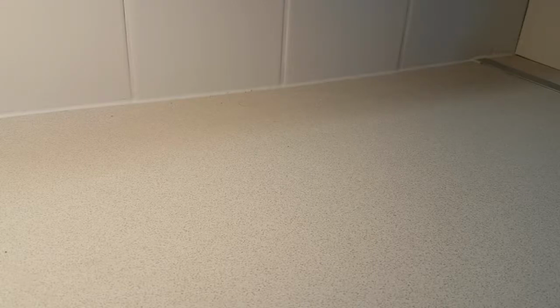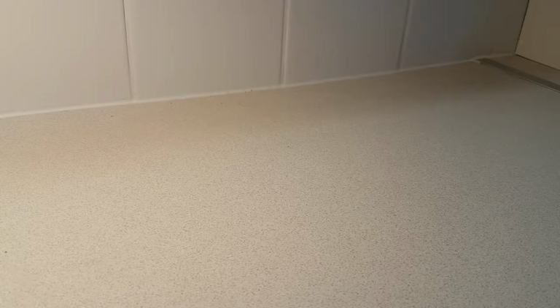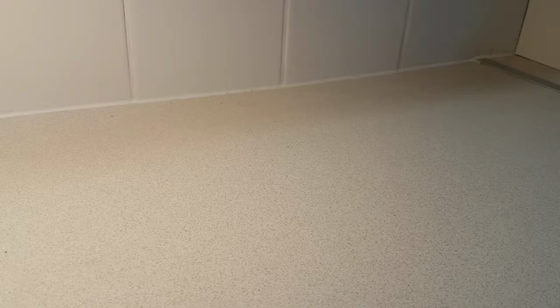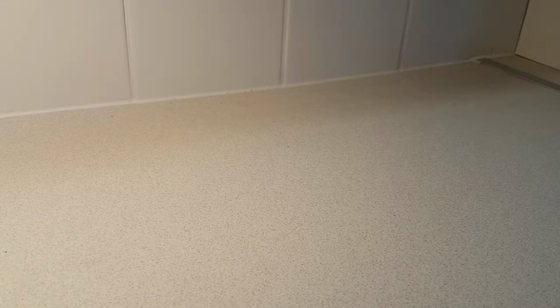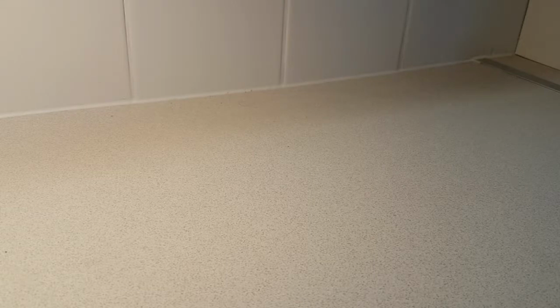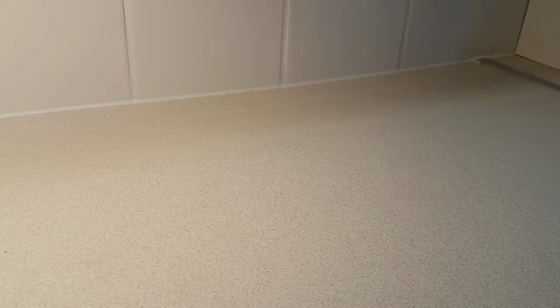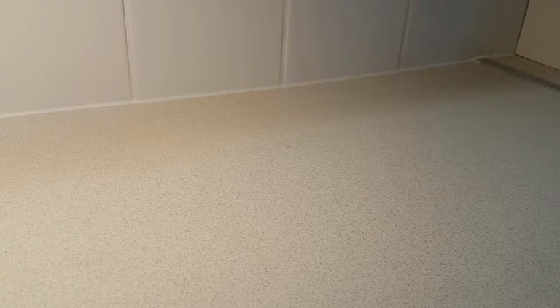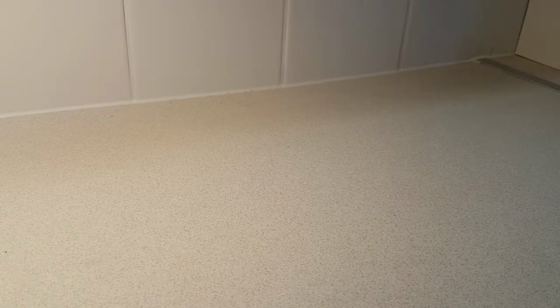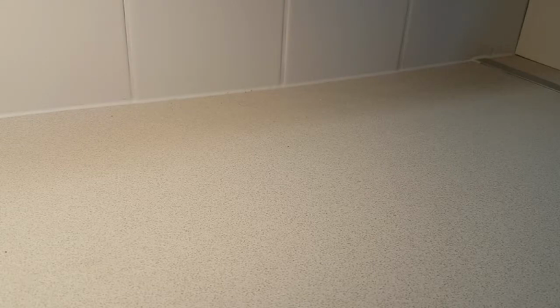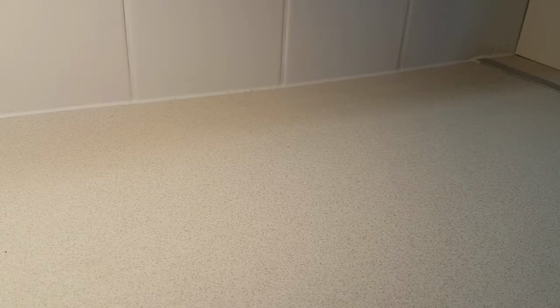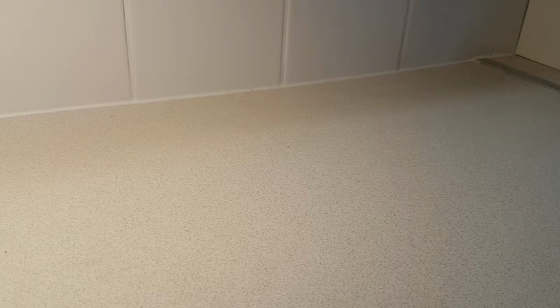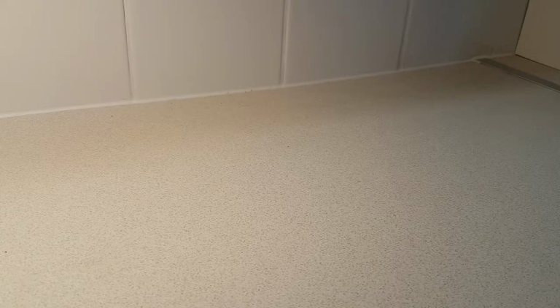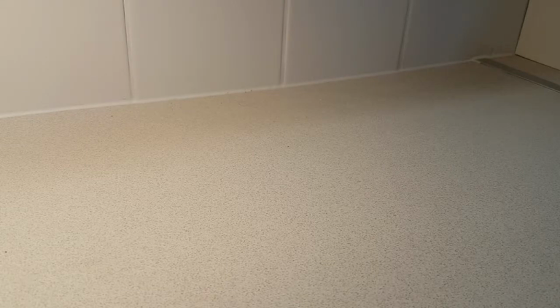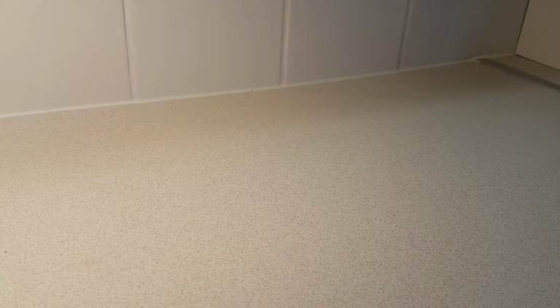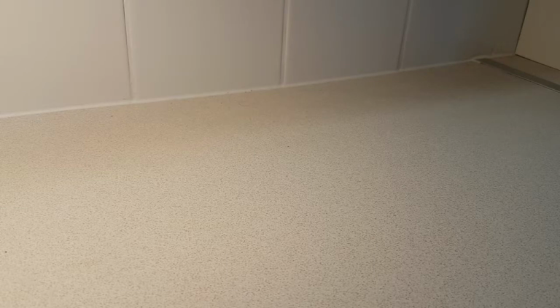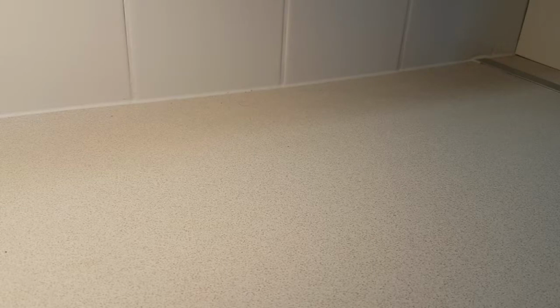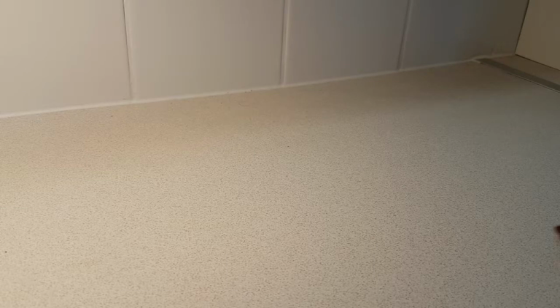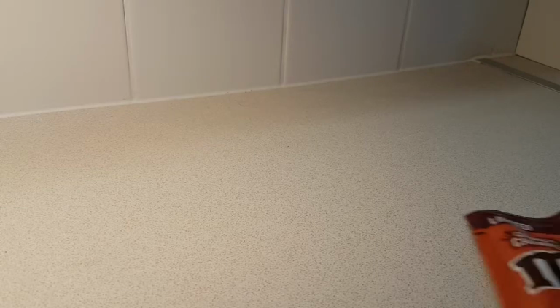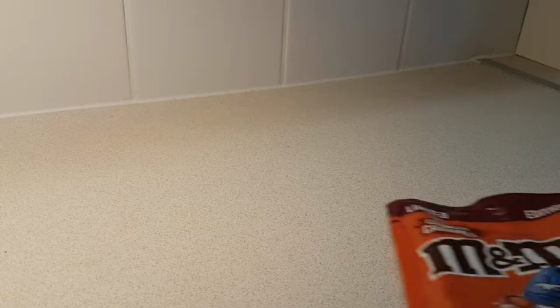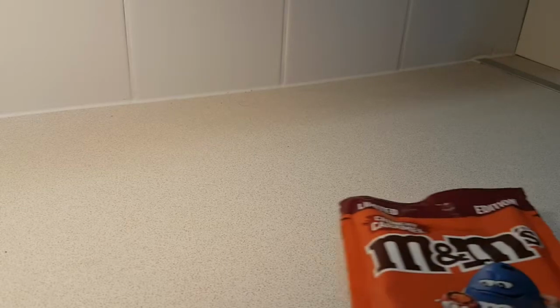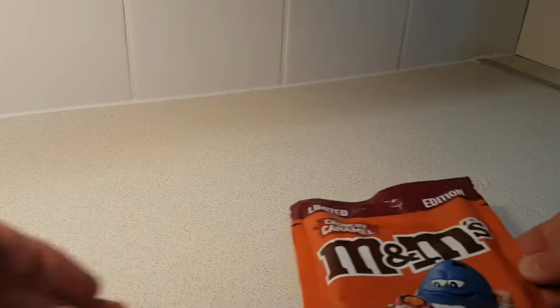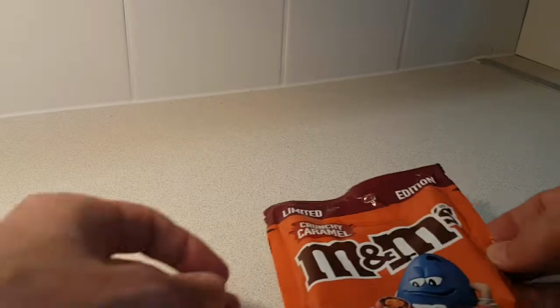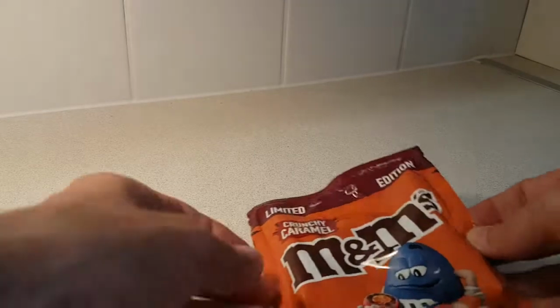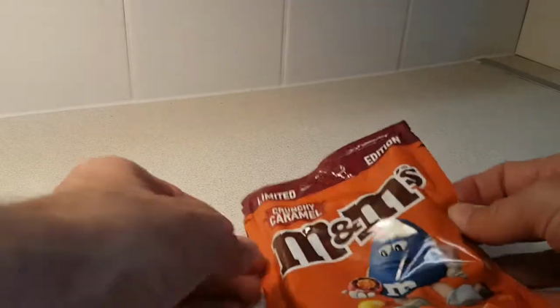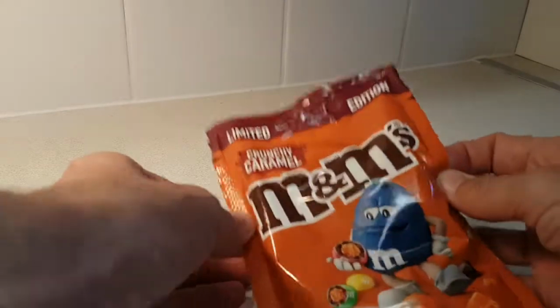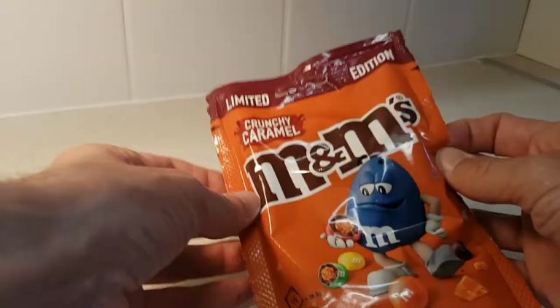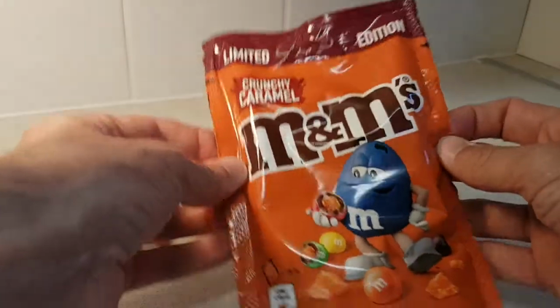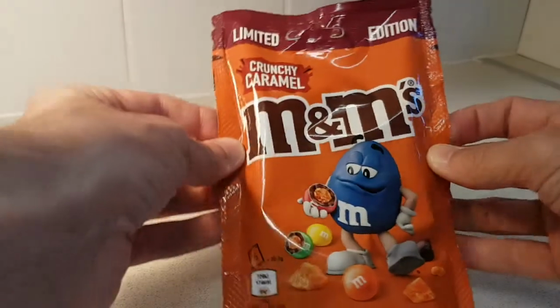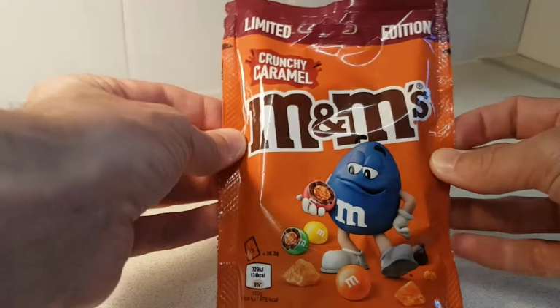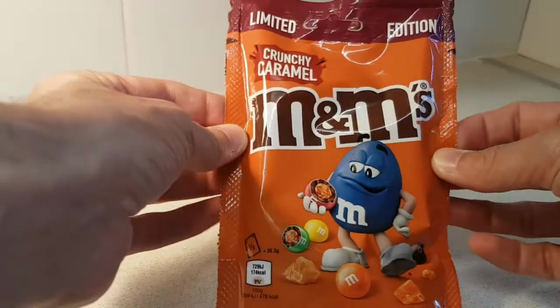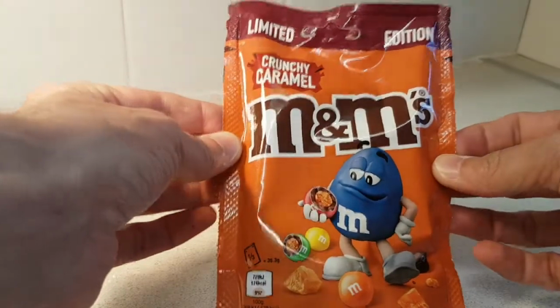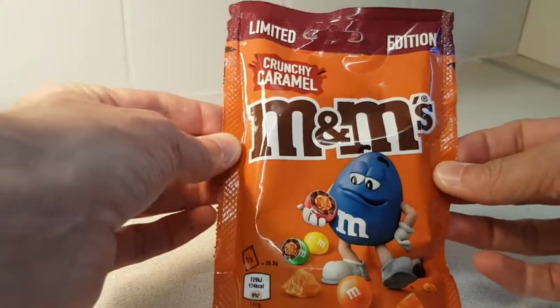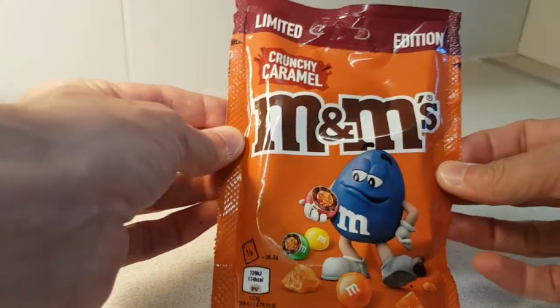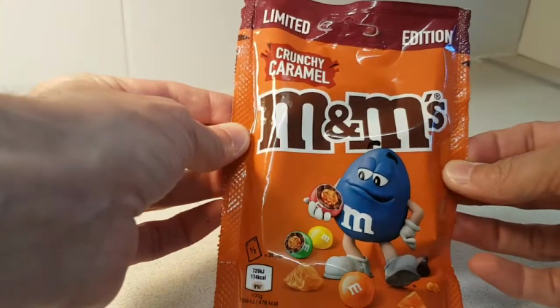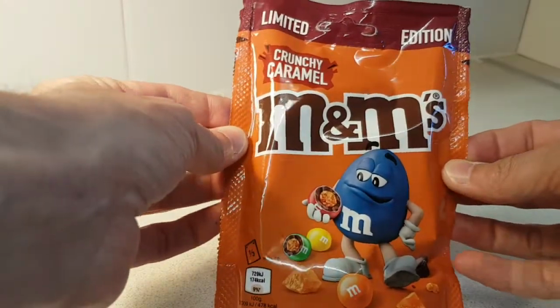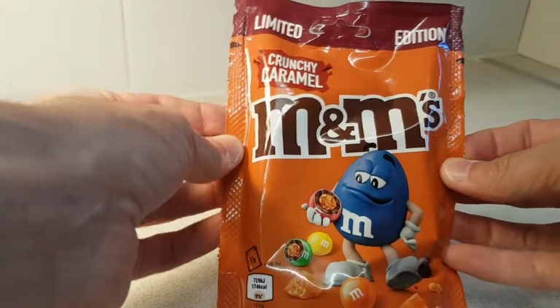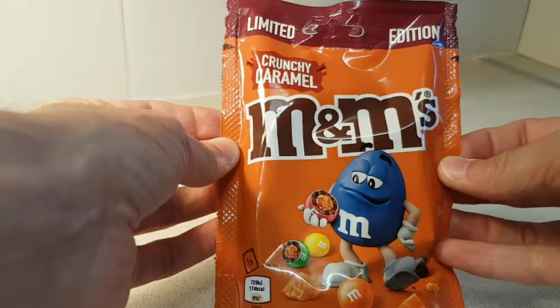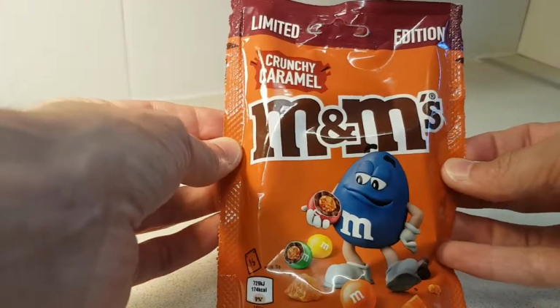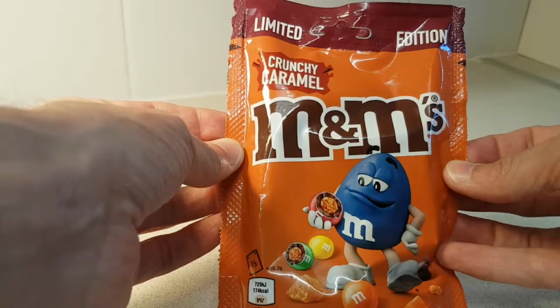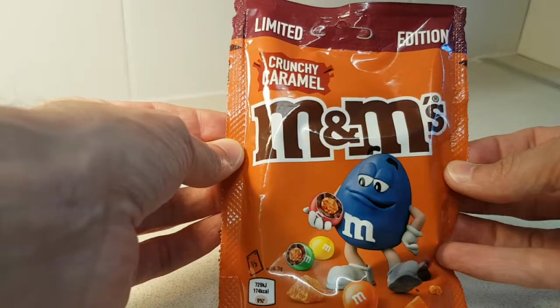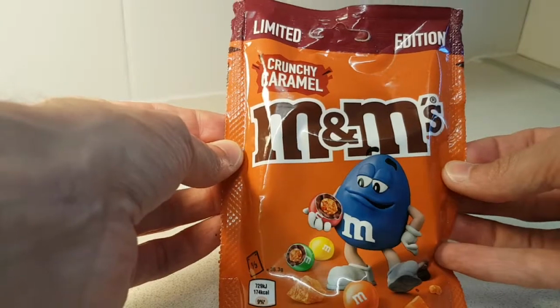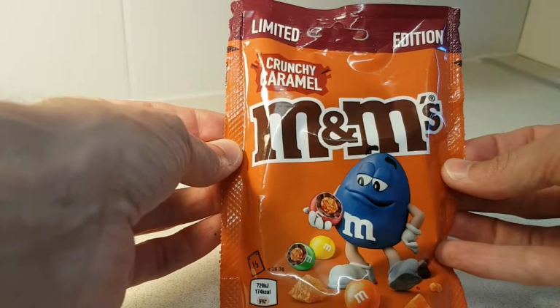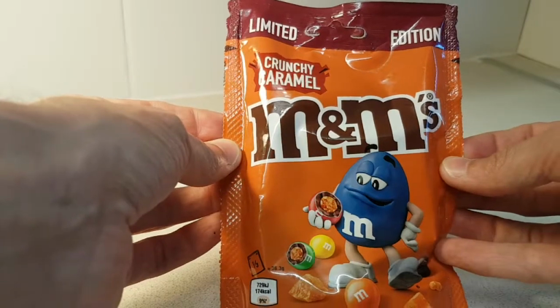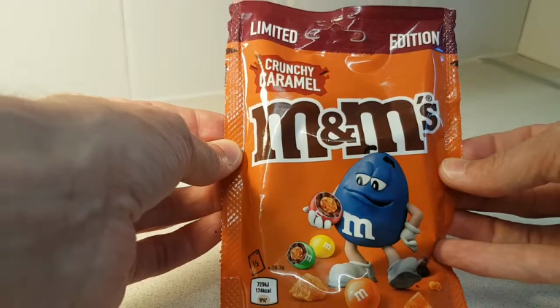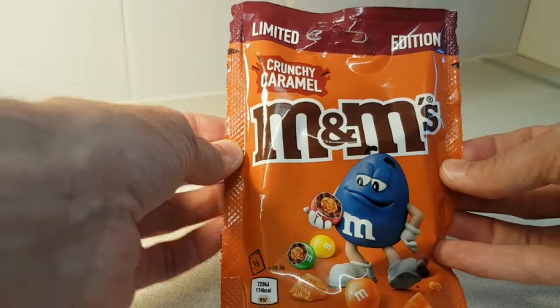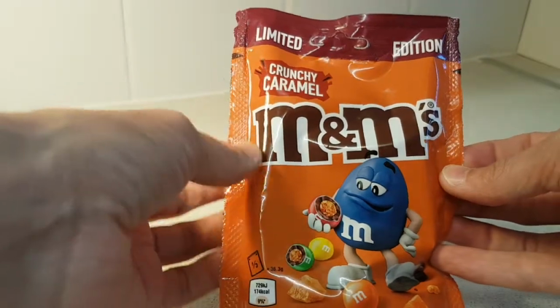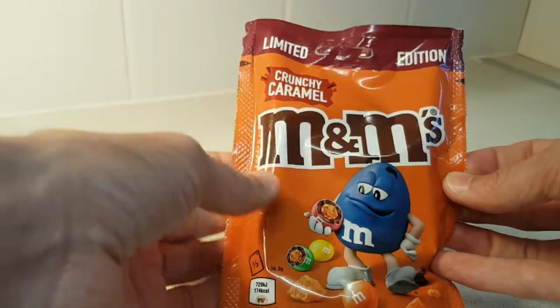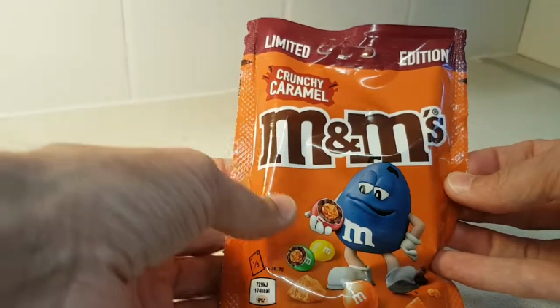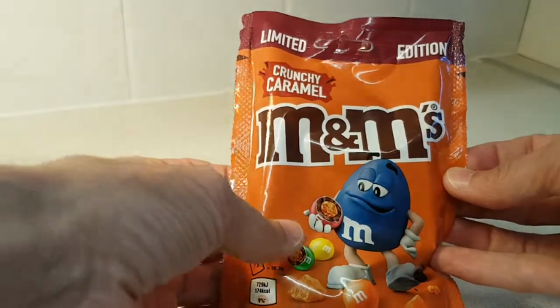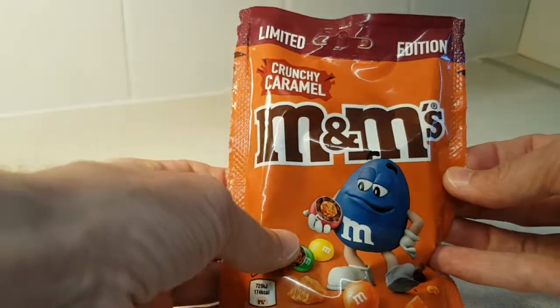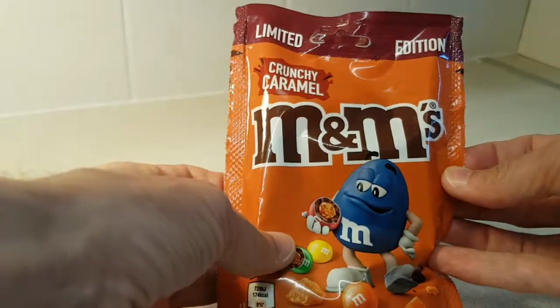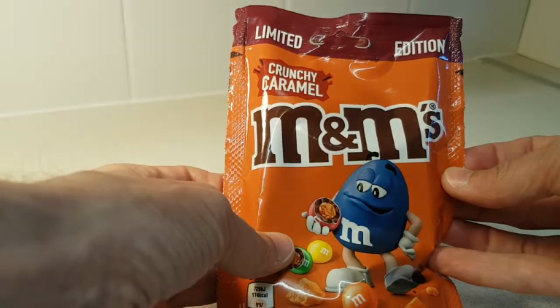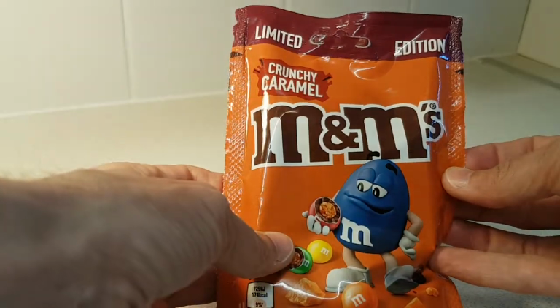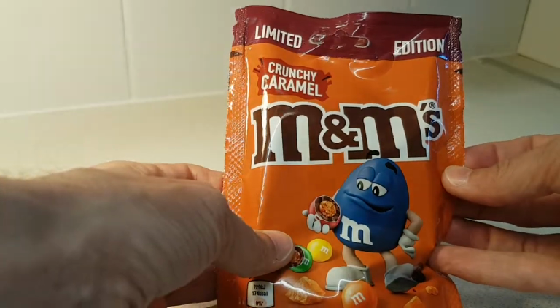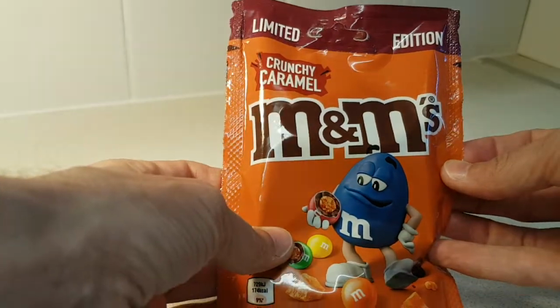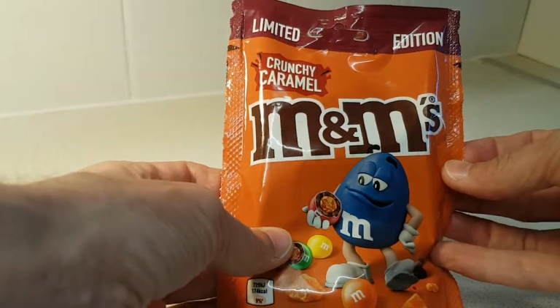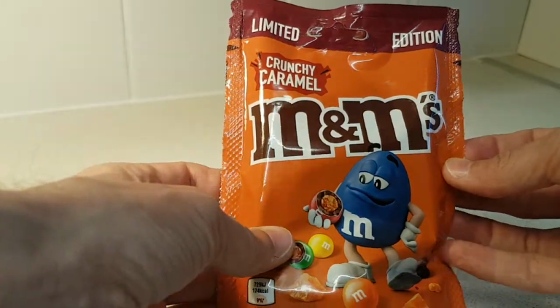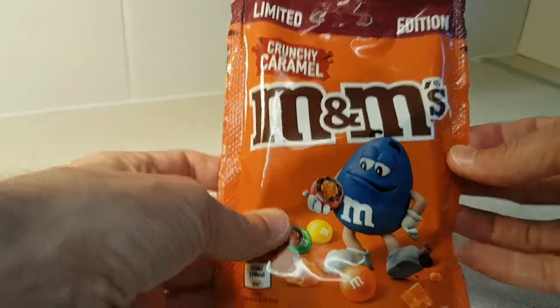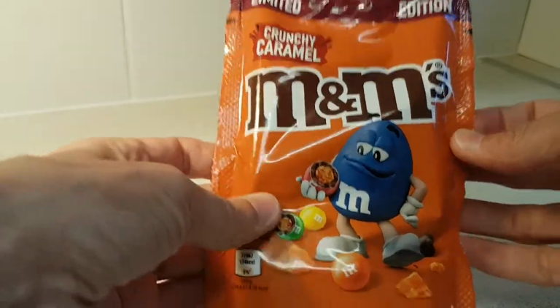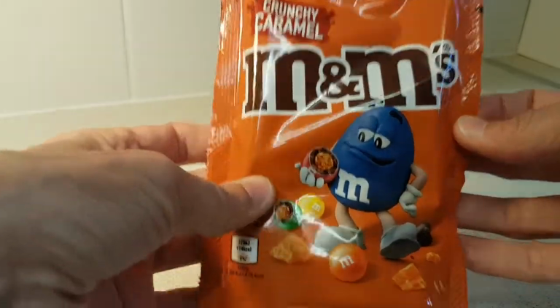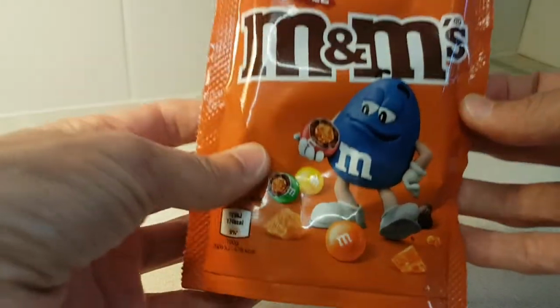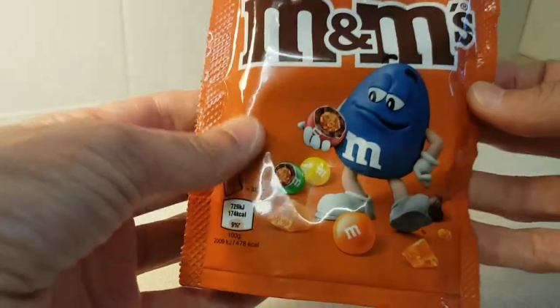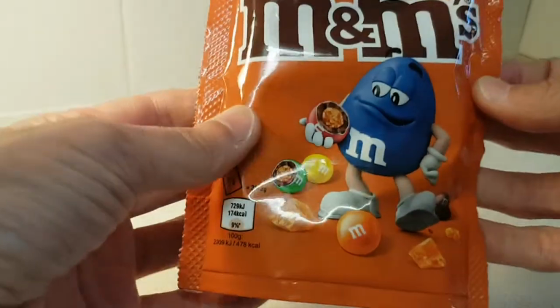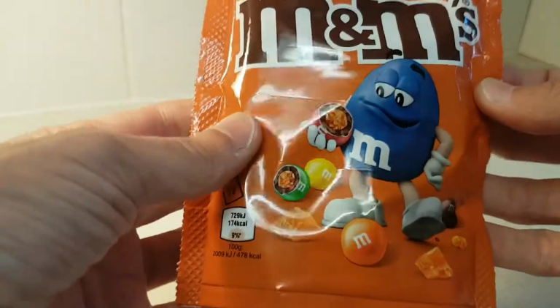Time for something limited edition. This is limited edition crunchy caramel M&Ms.